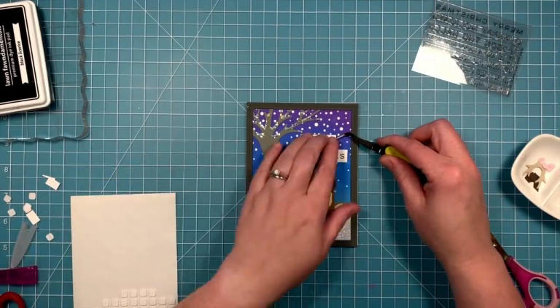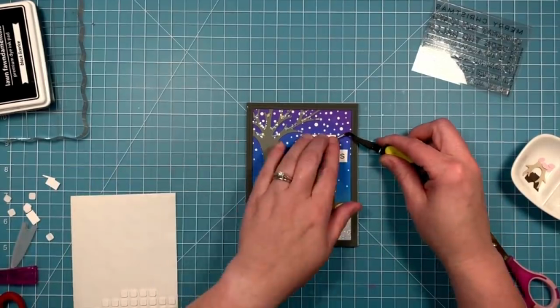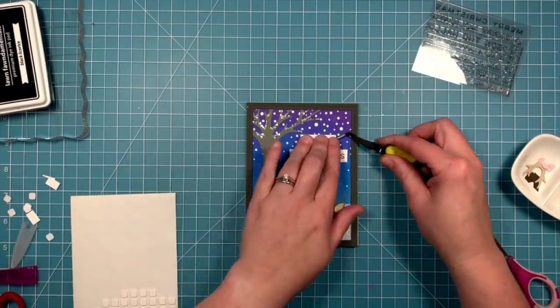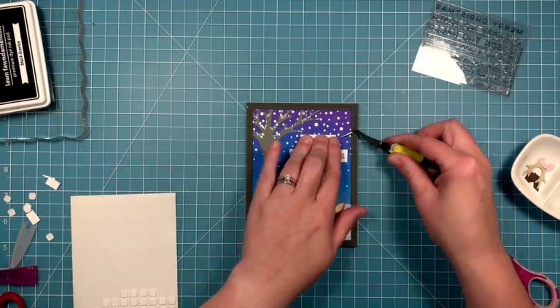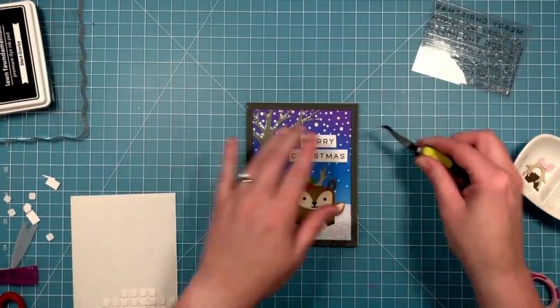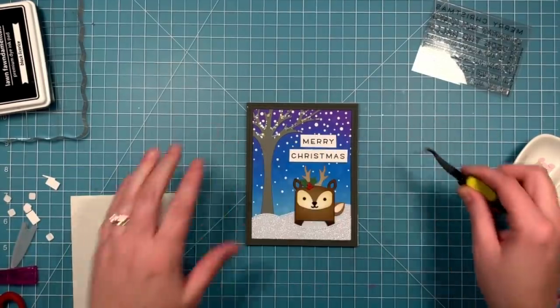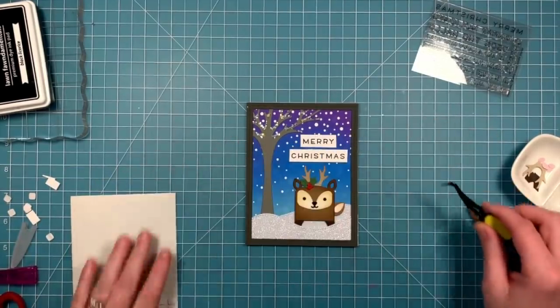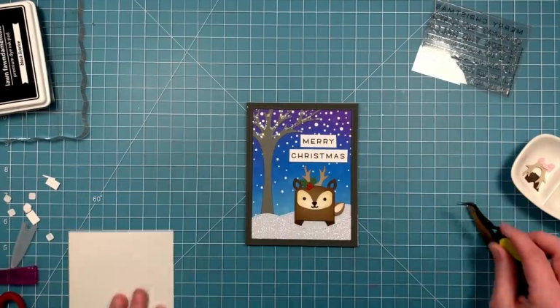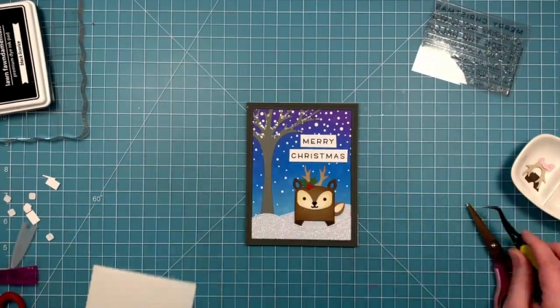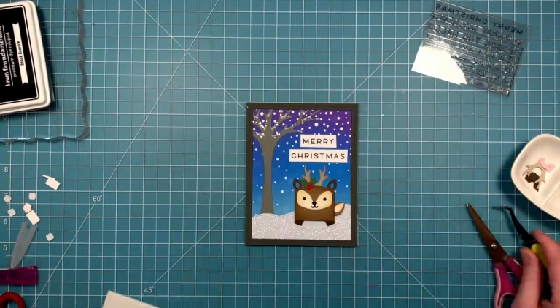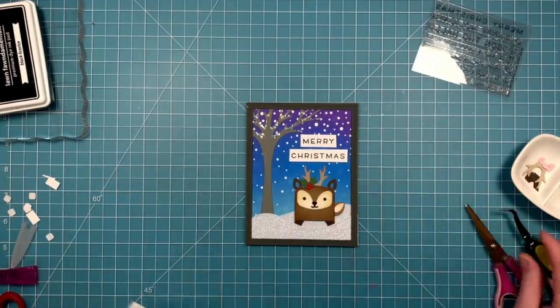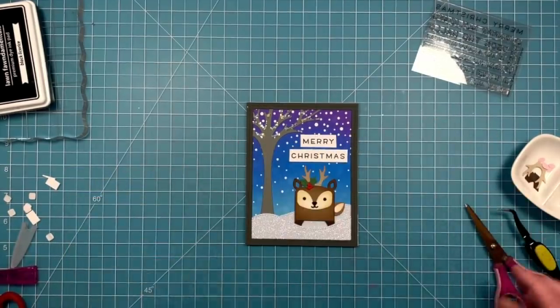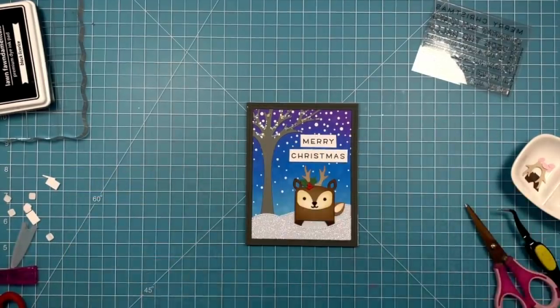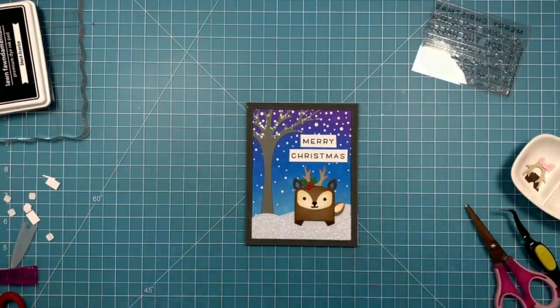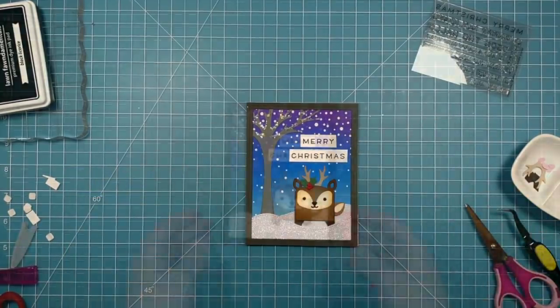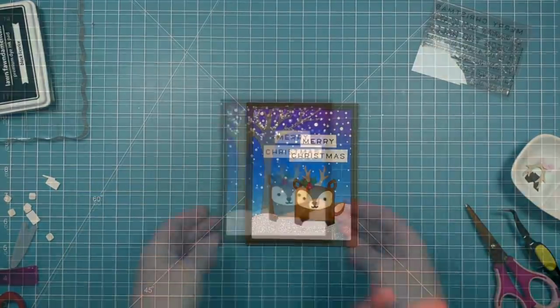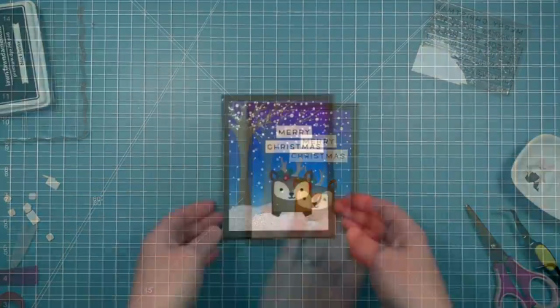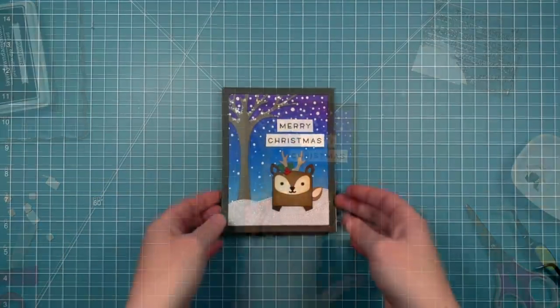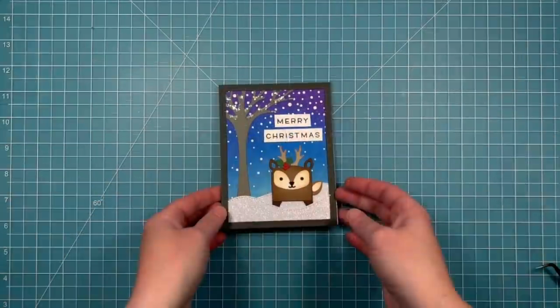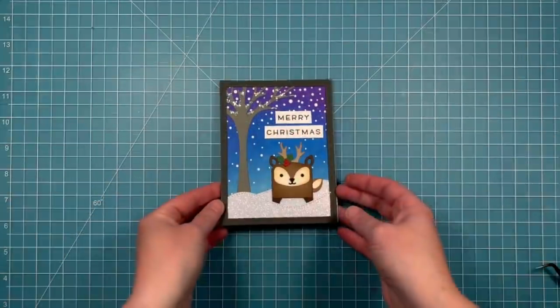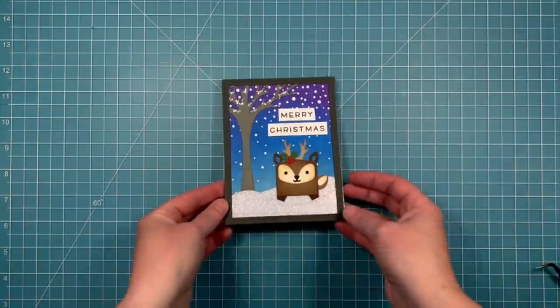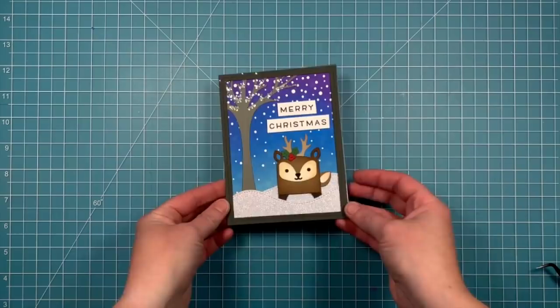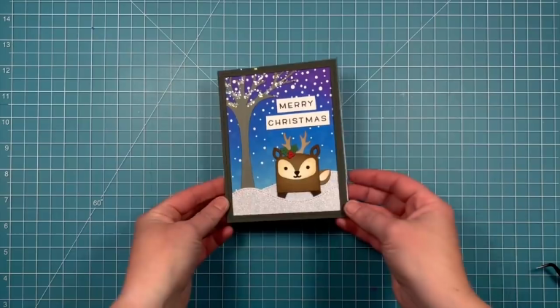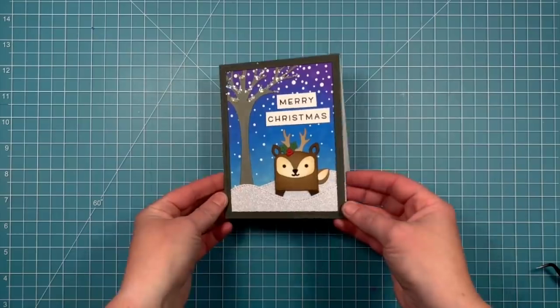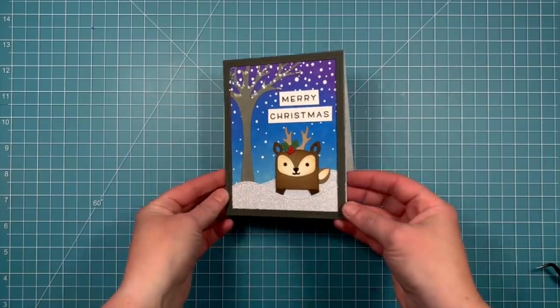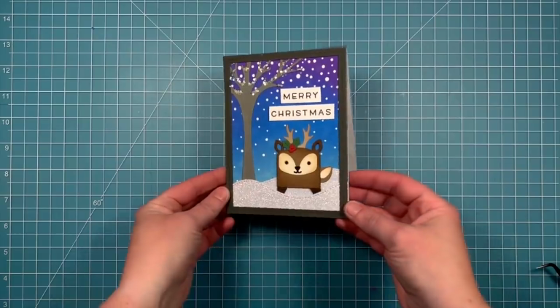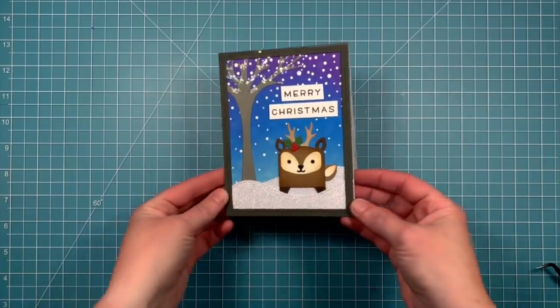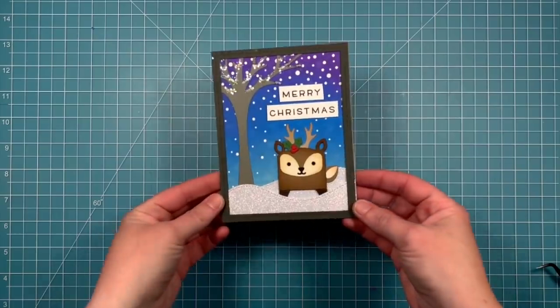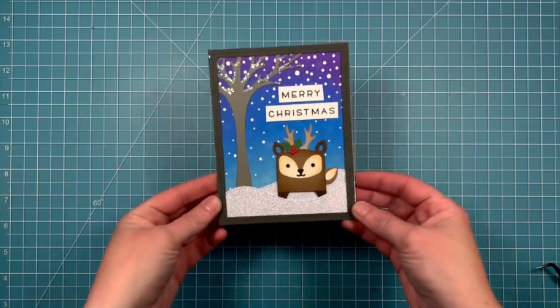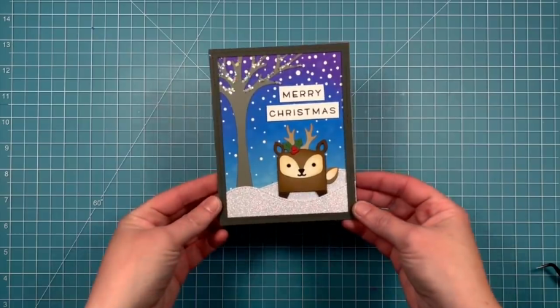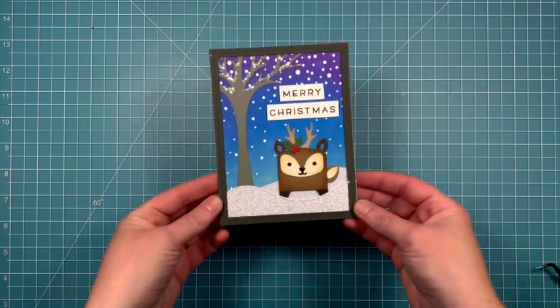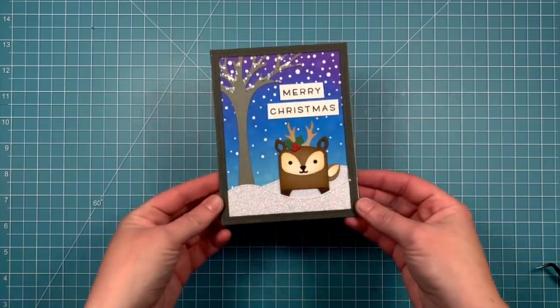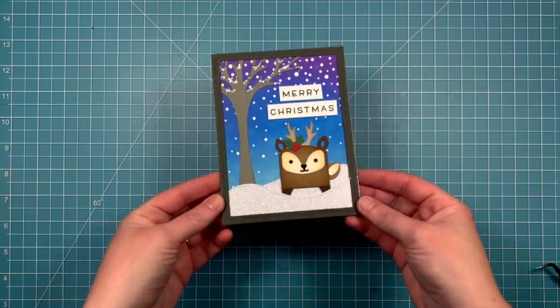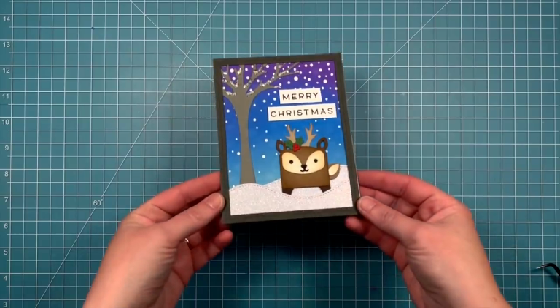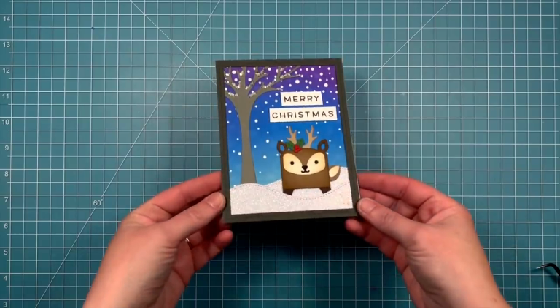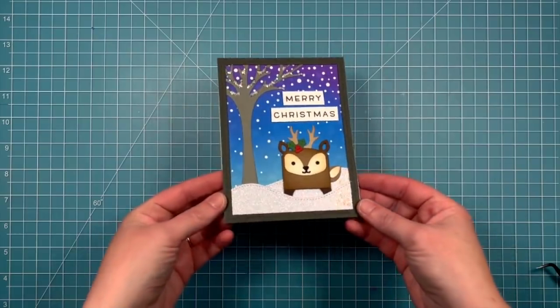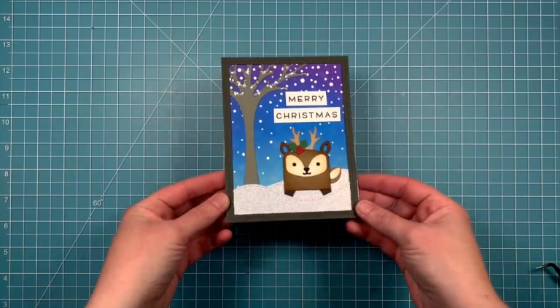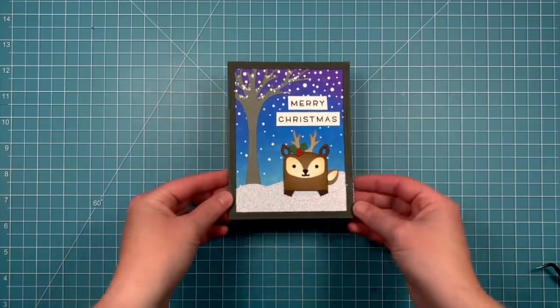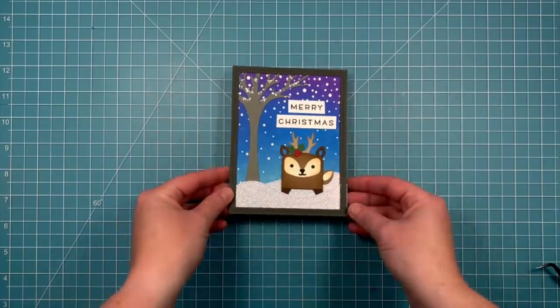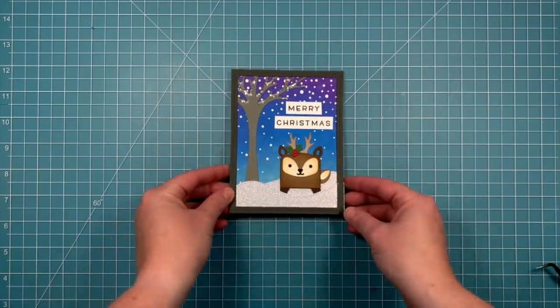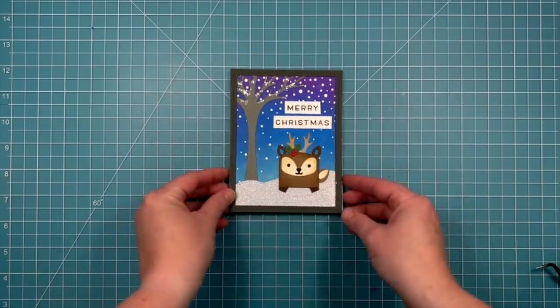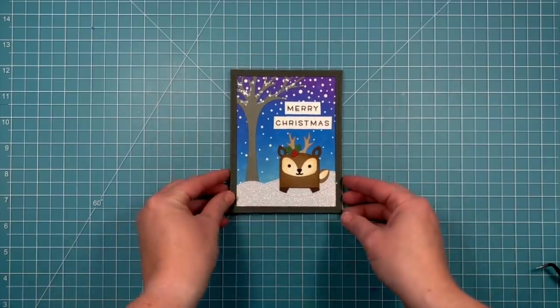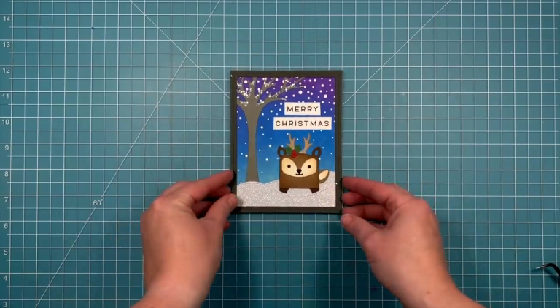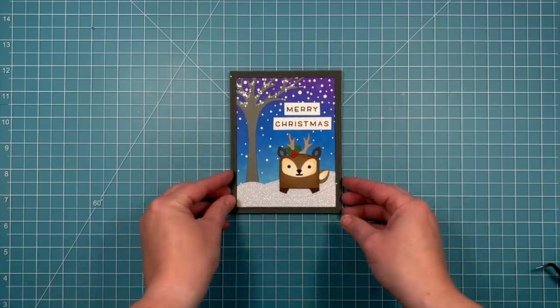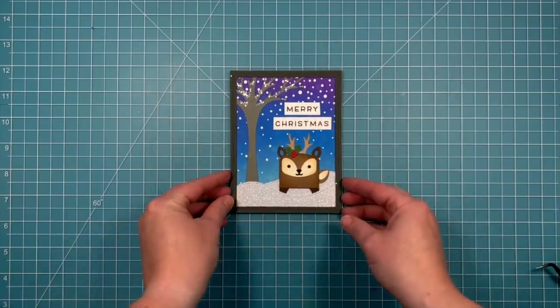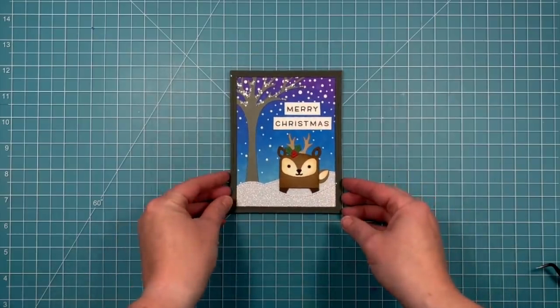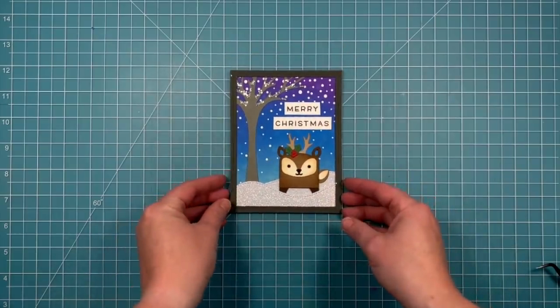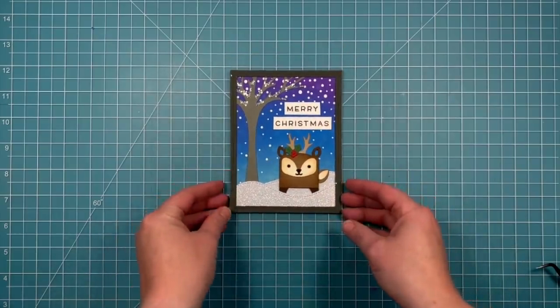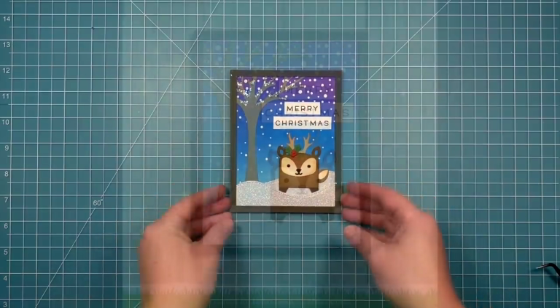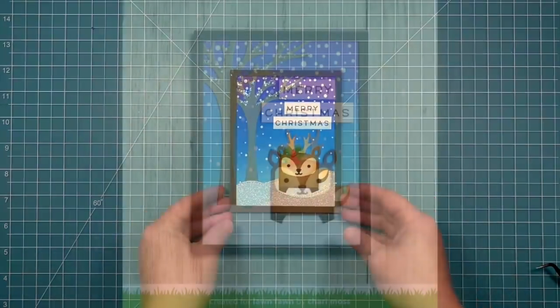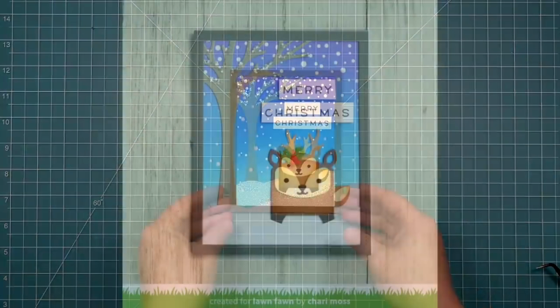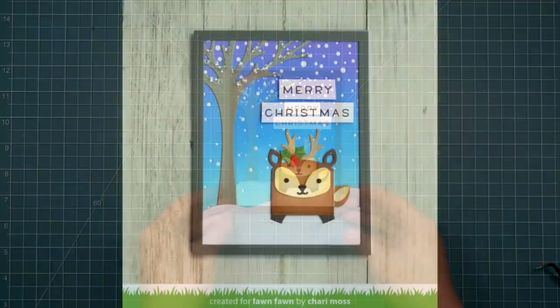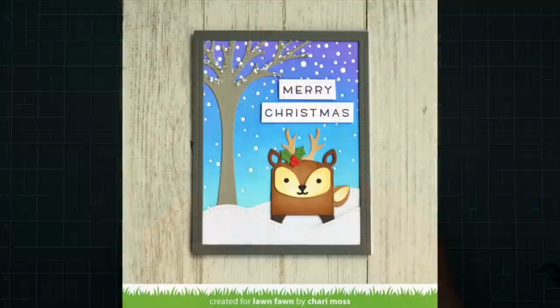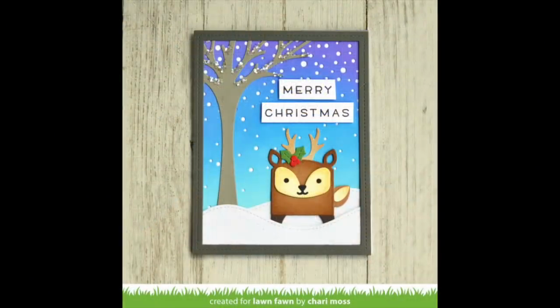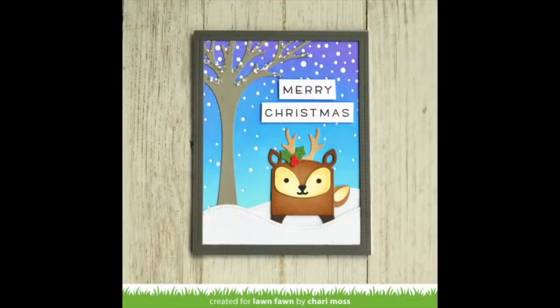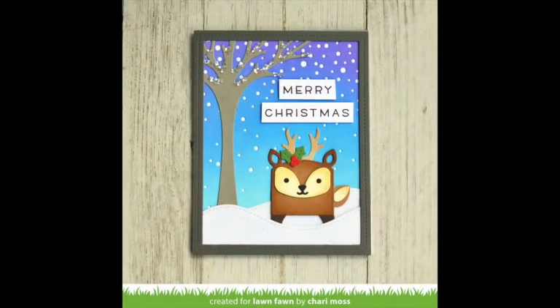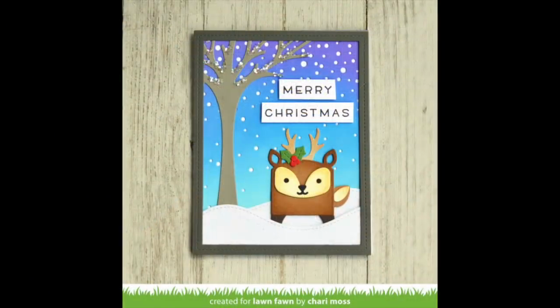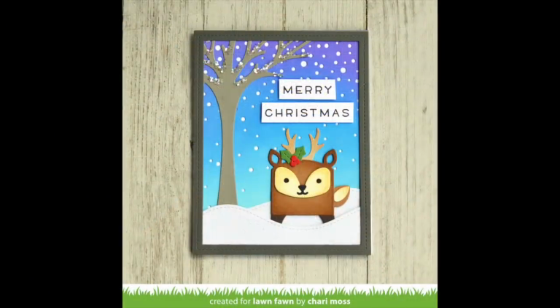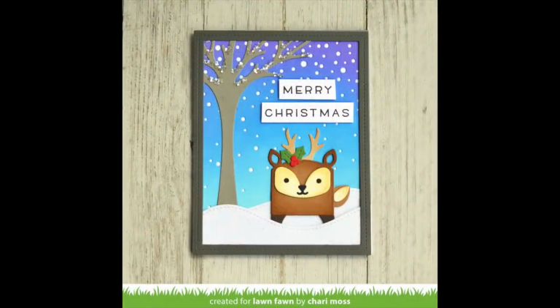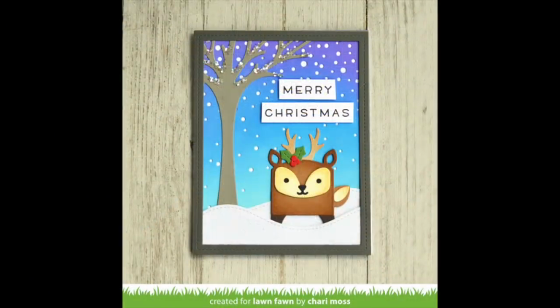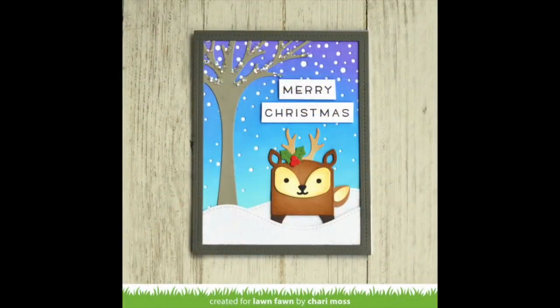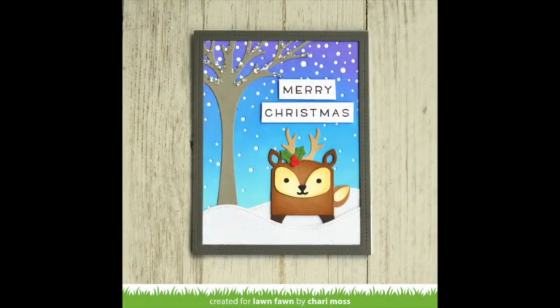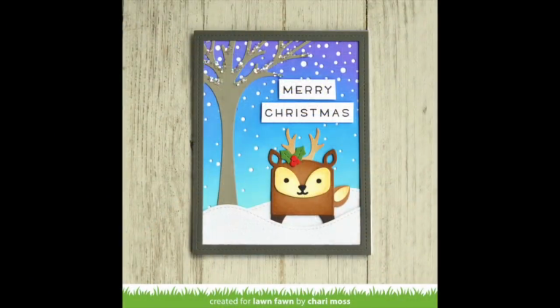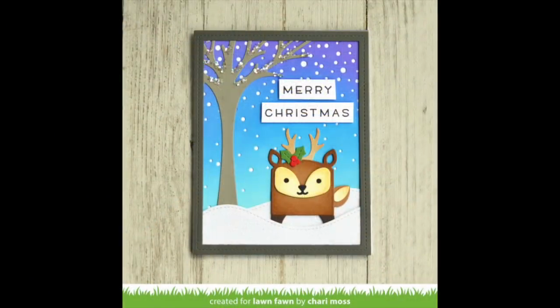And then our card is all done. I love how that chunky glitter looks in the tree — it's so fun and so beautiful.